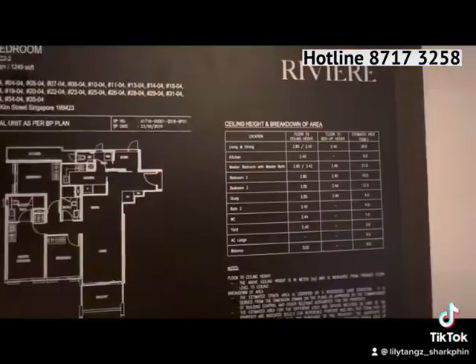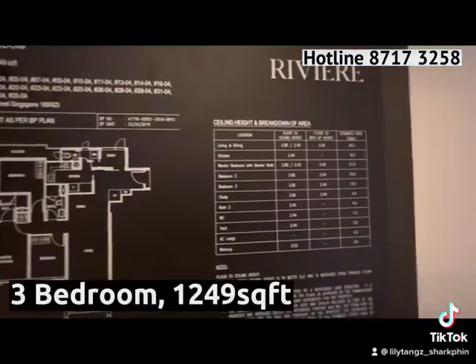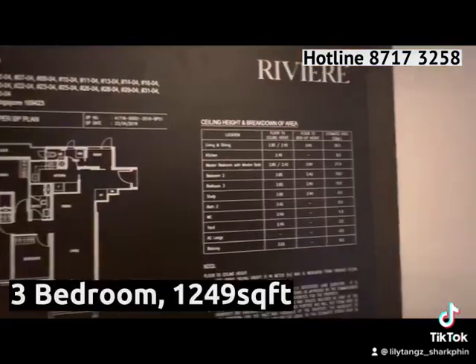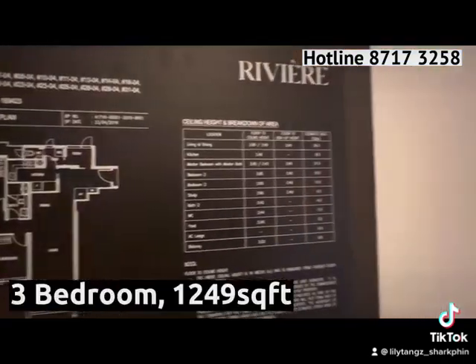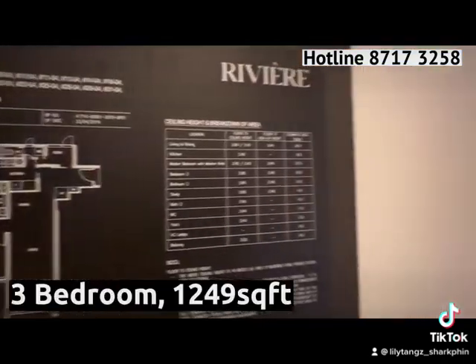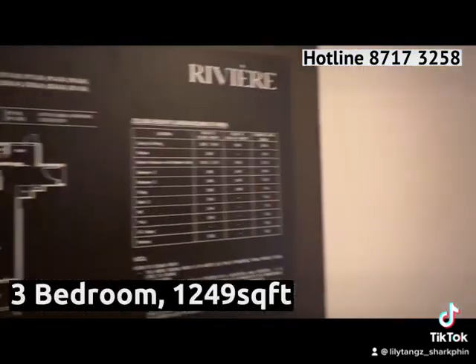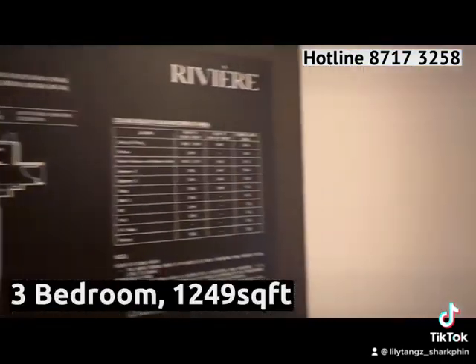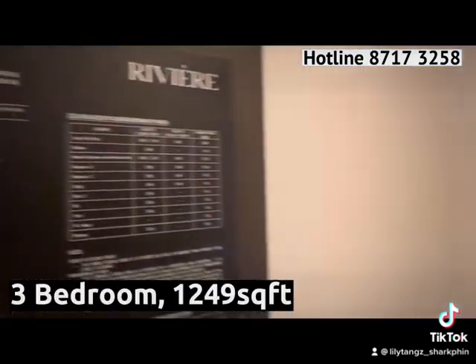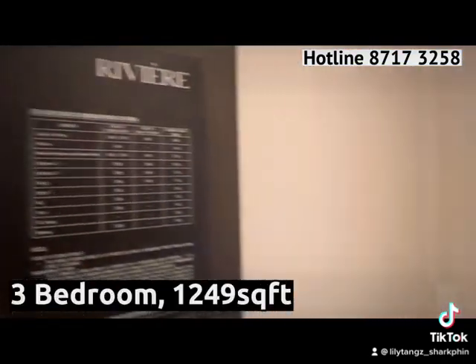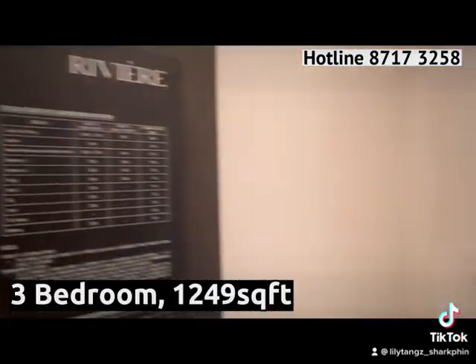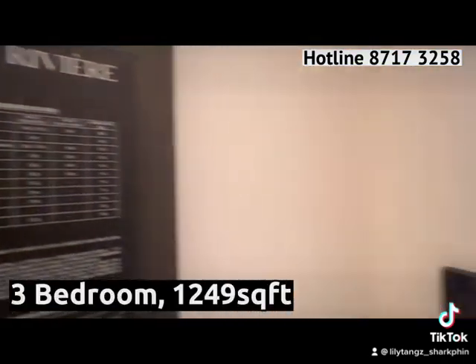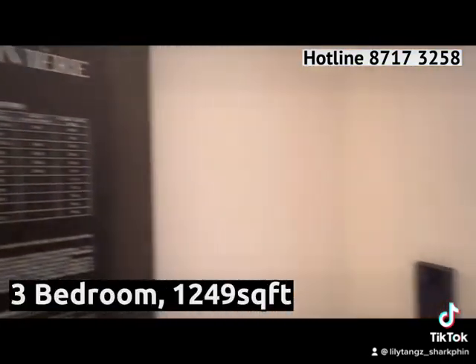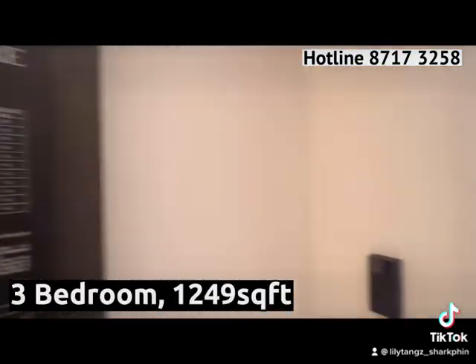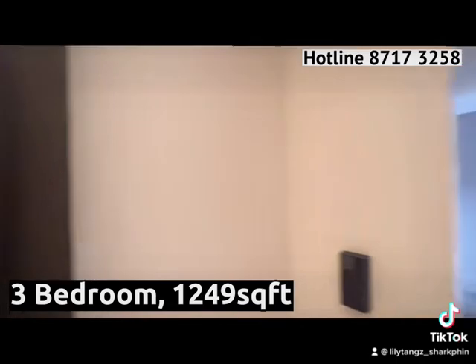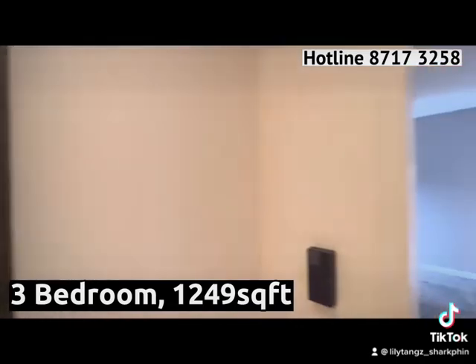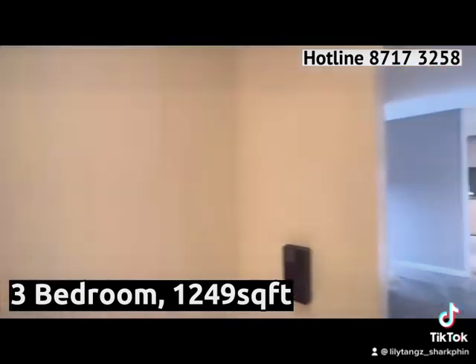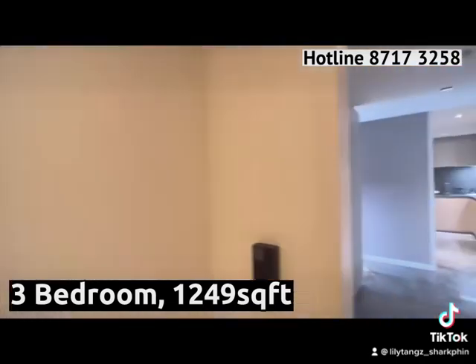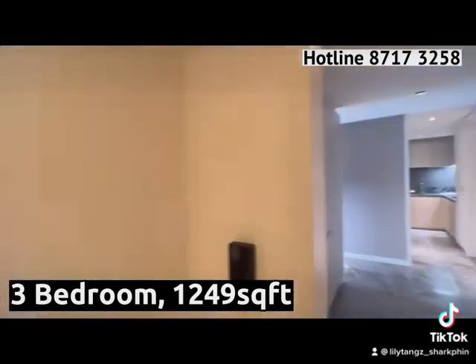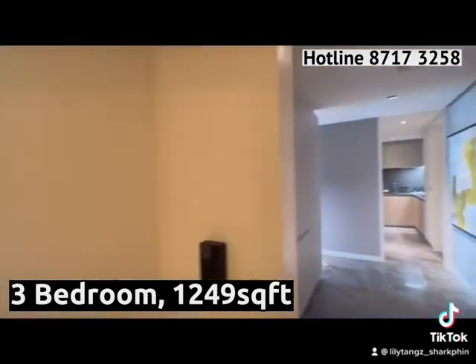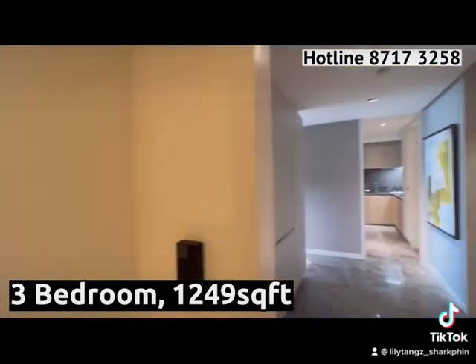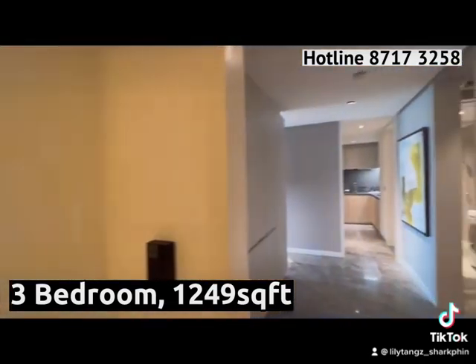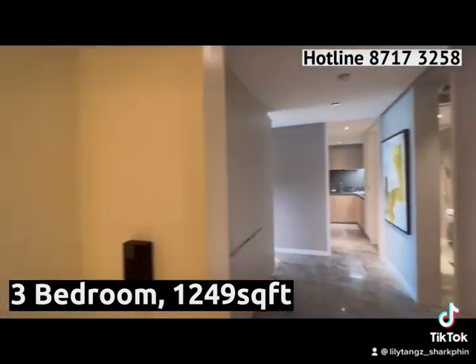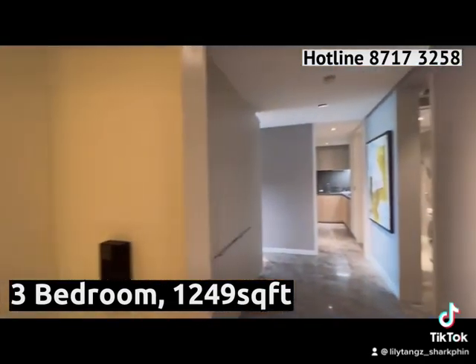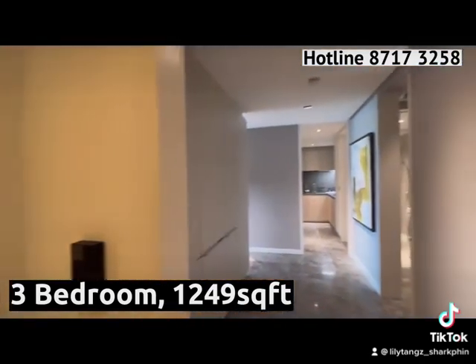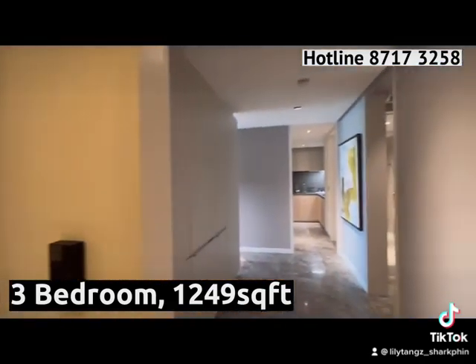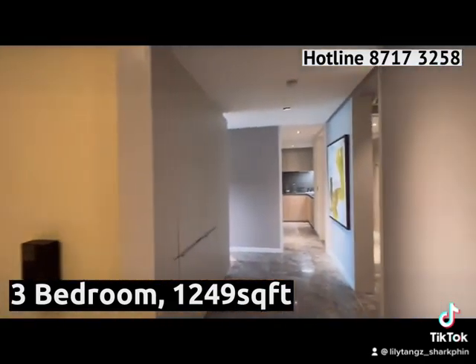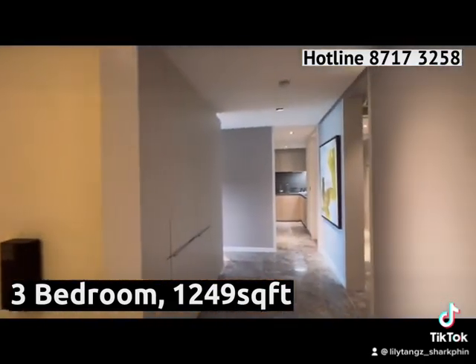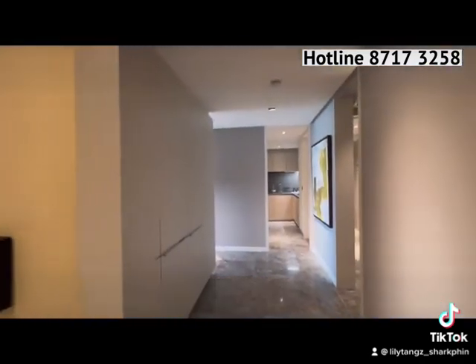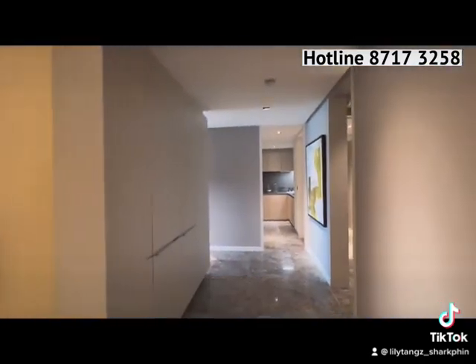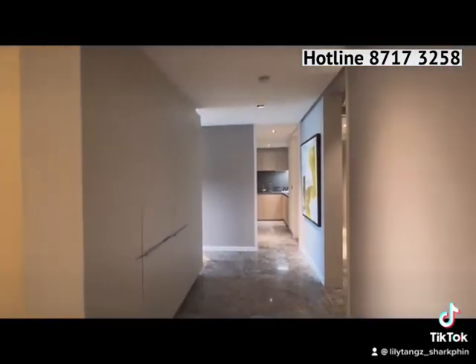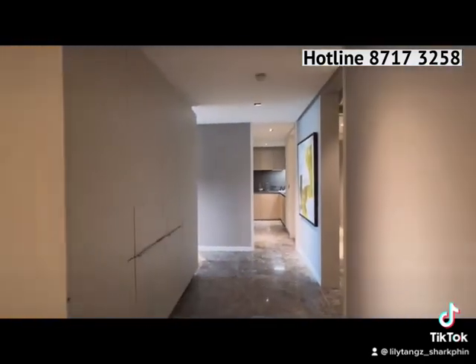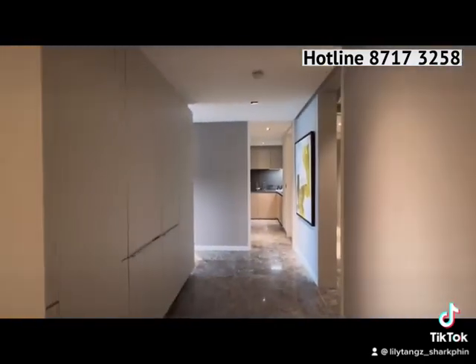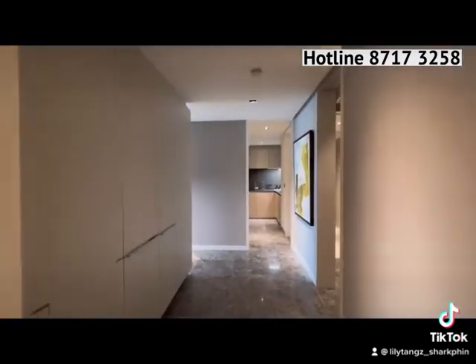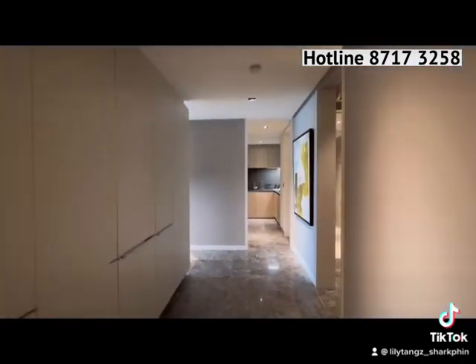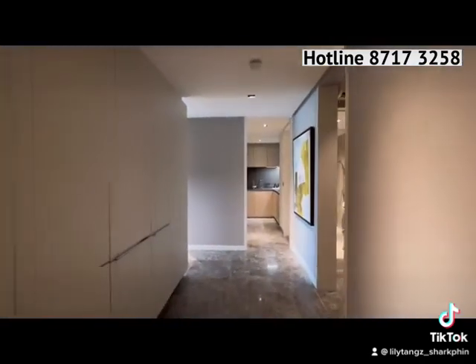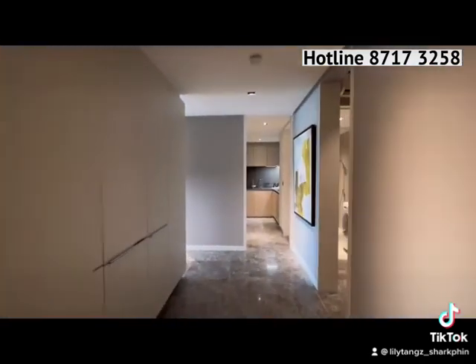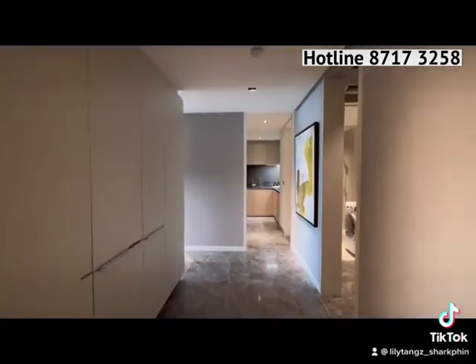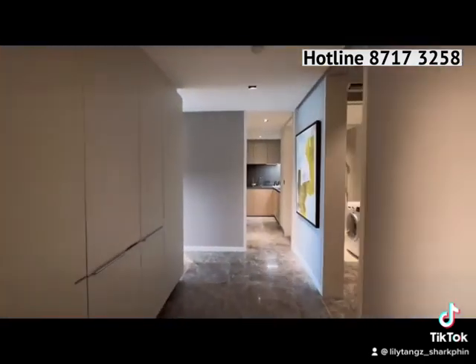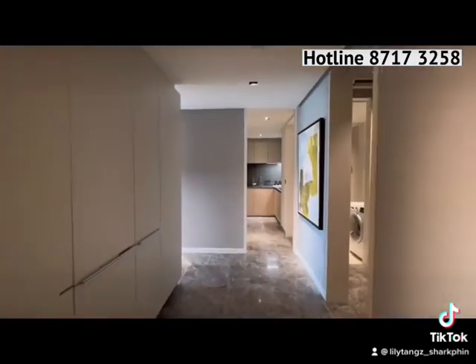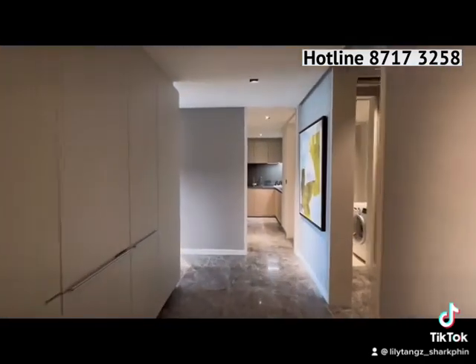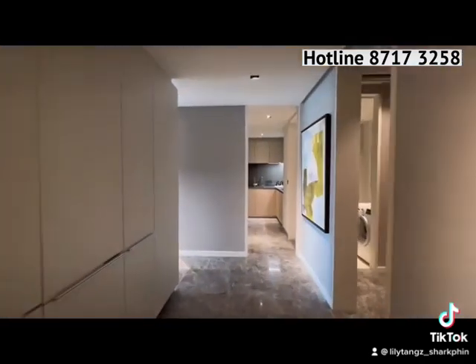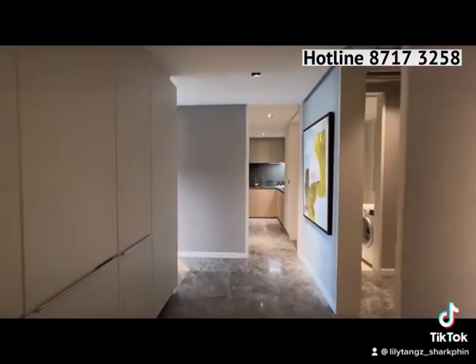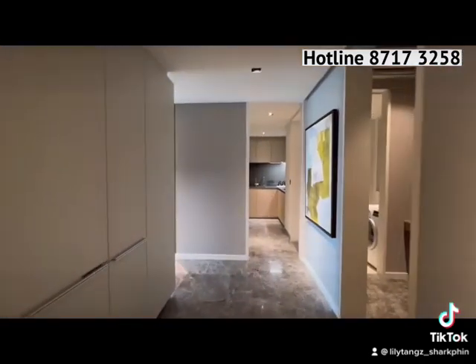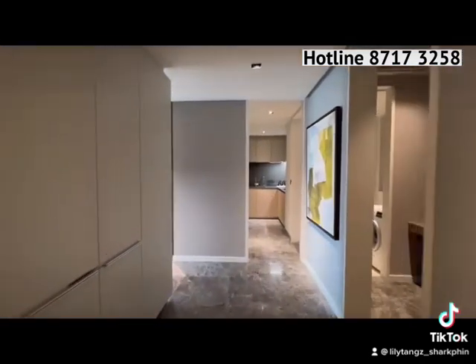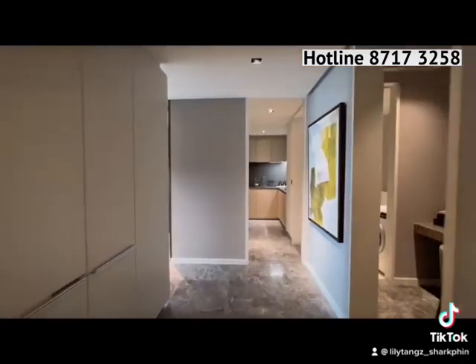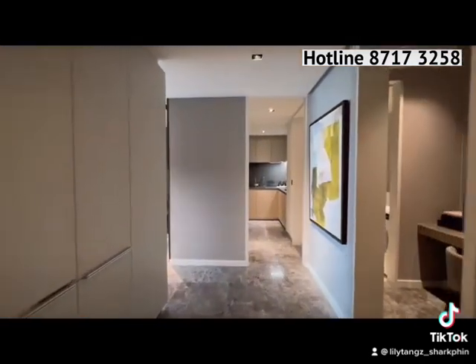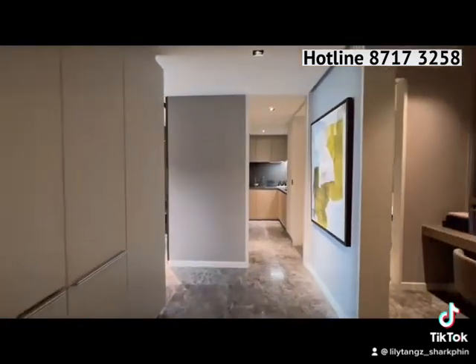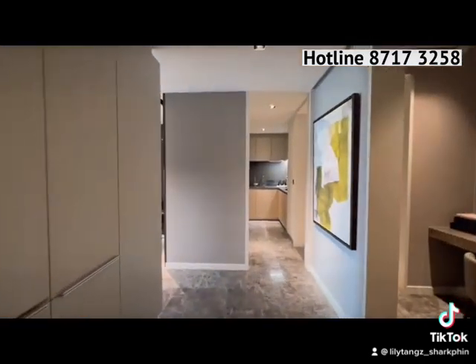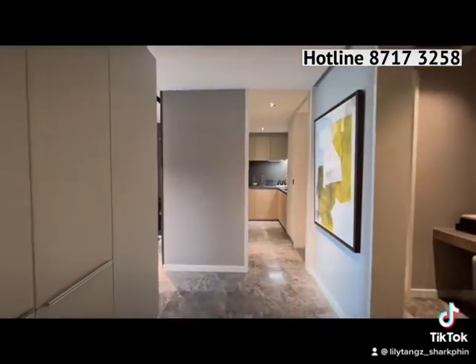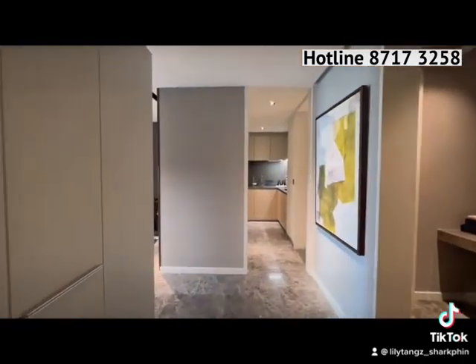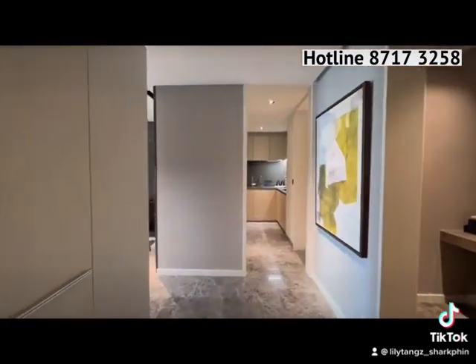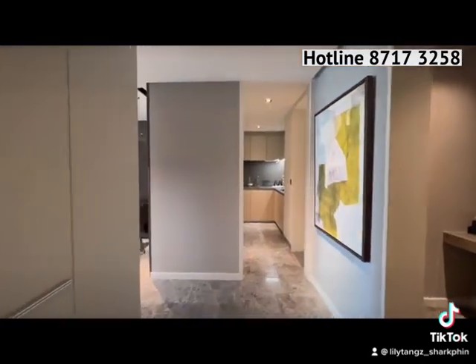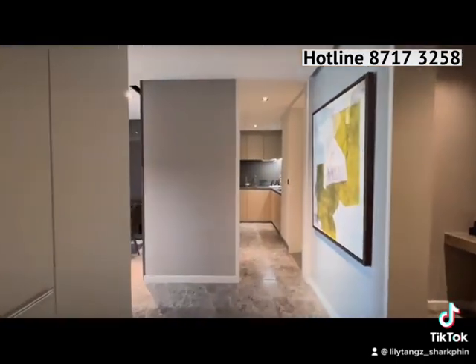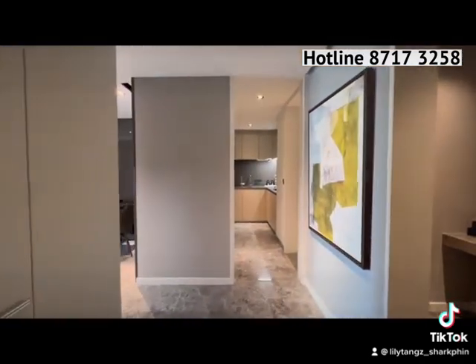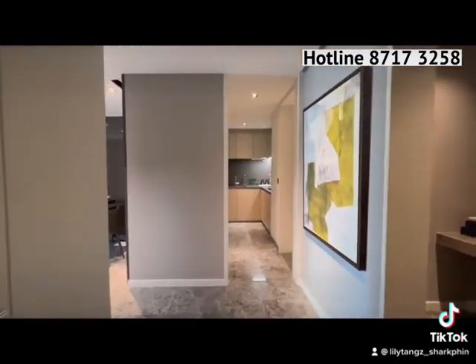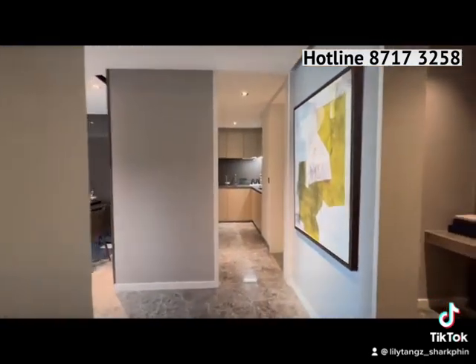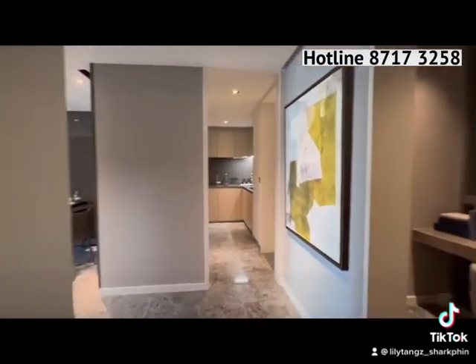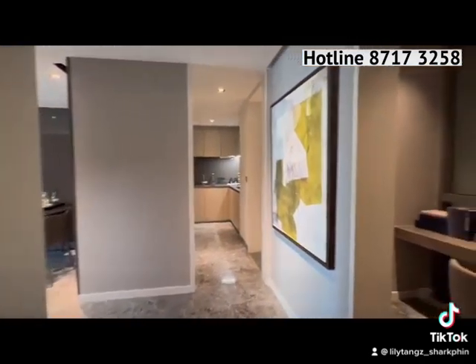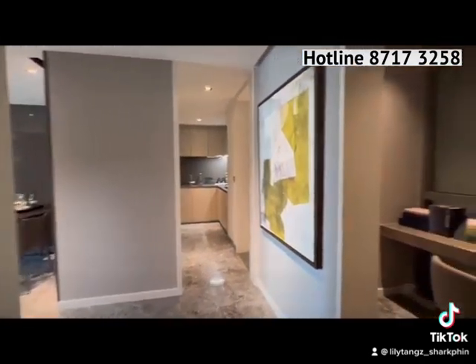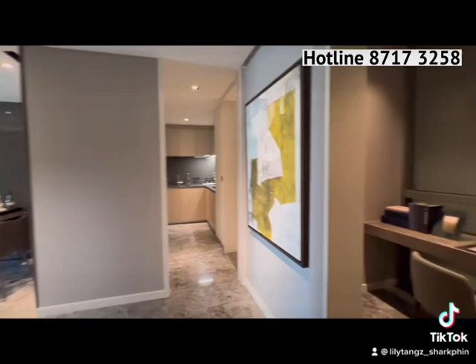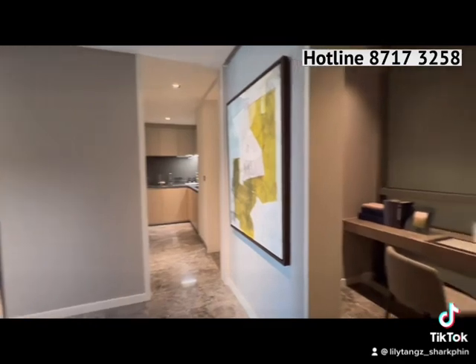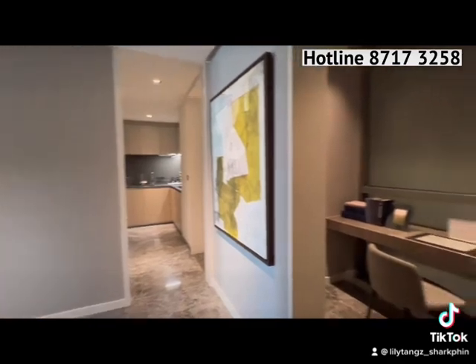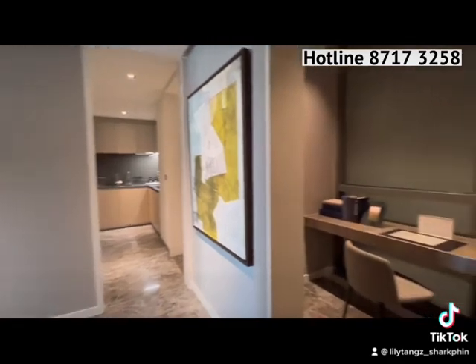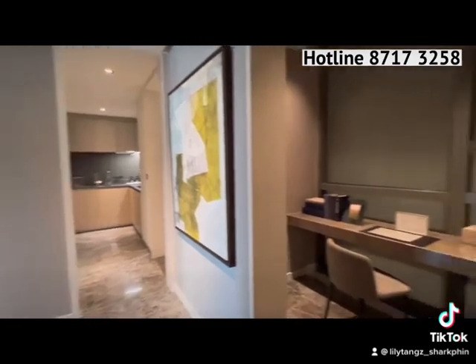There are many layouts for the 3-bedroom in Riviere, and the show flat we have here is 1,249 square feet.